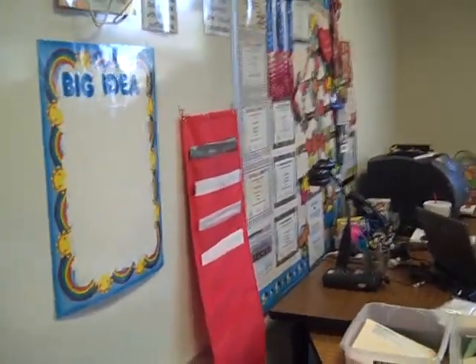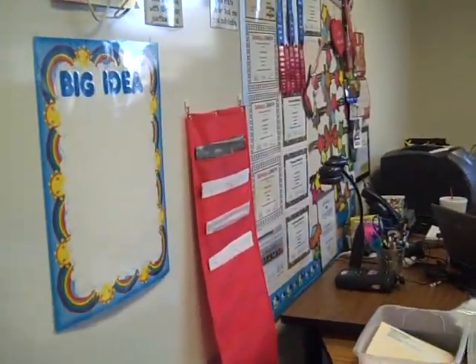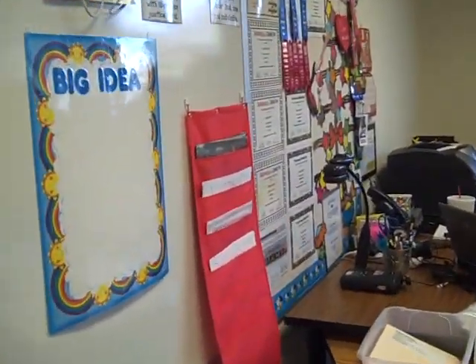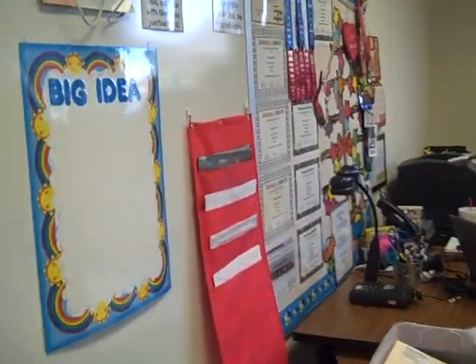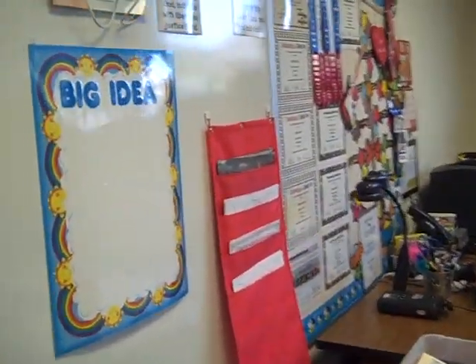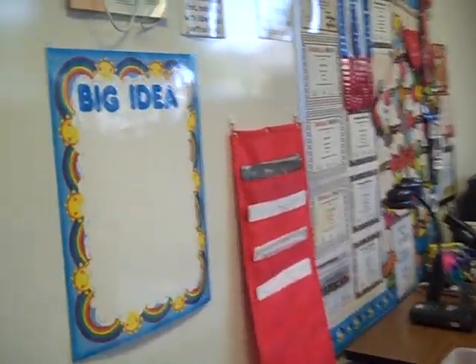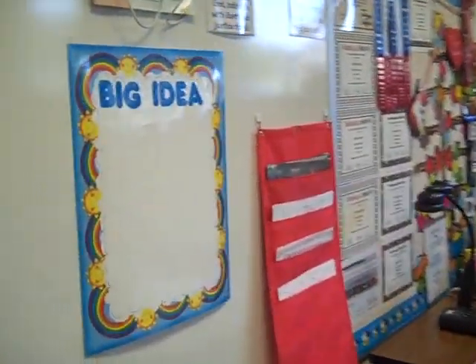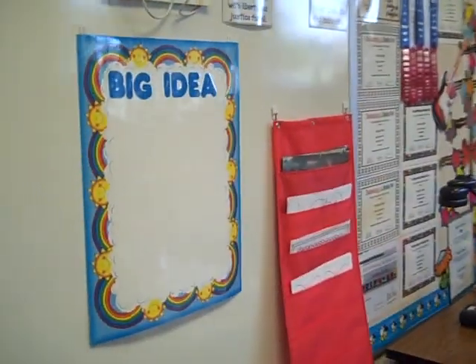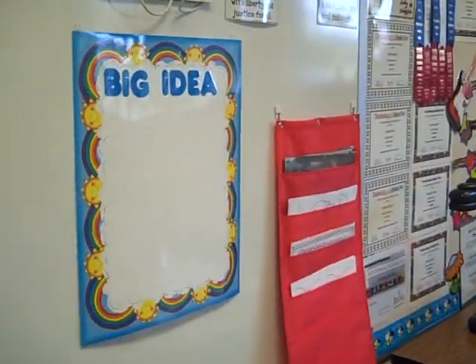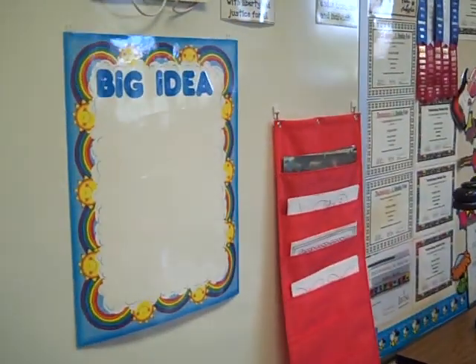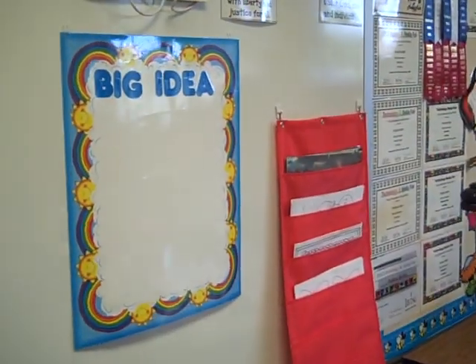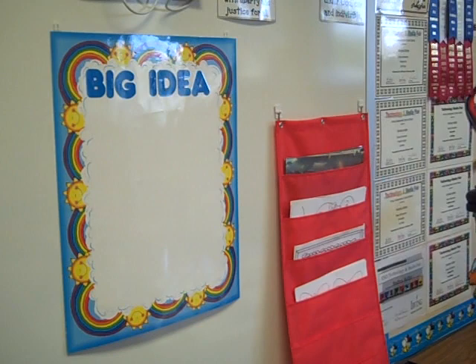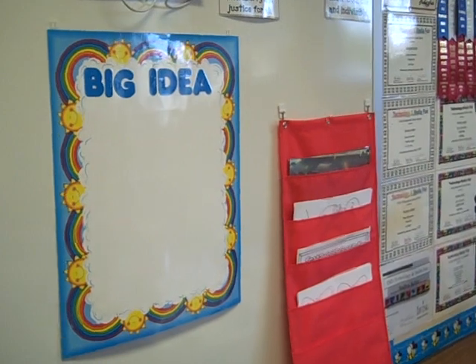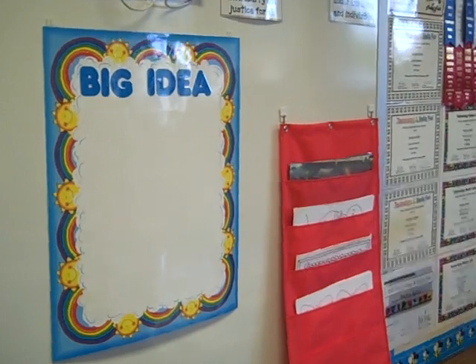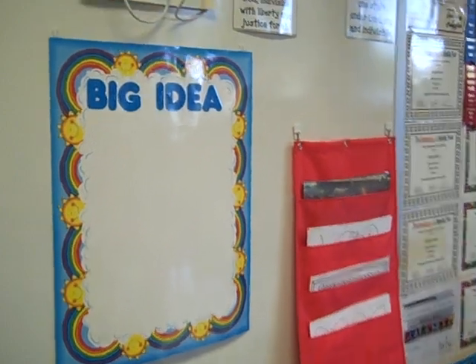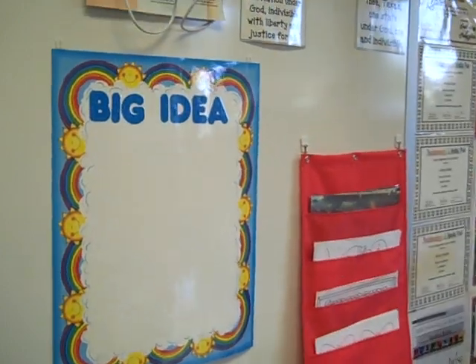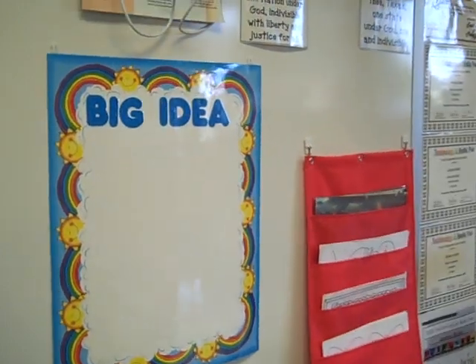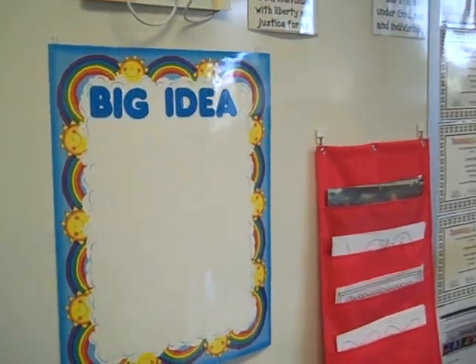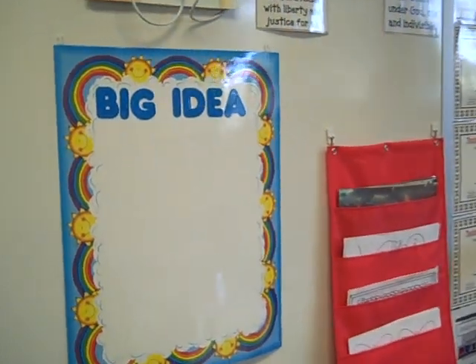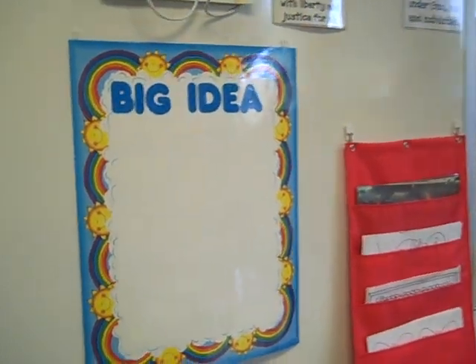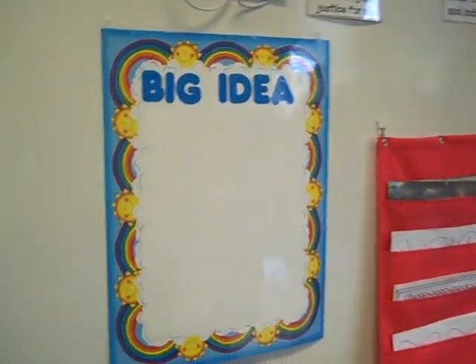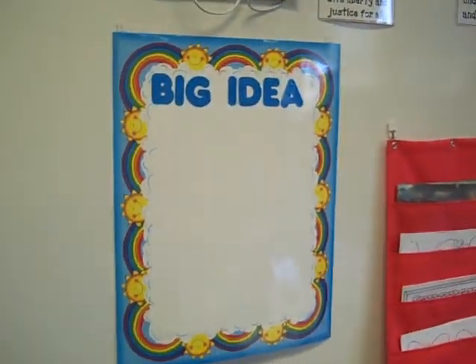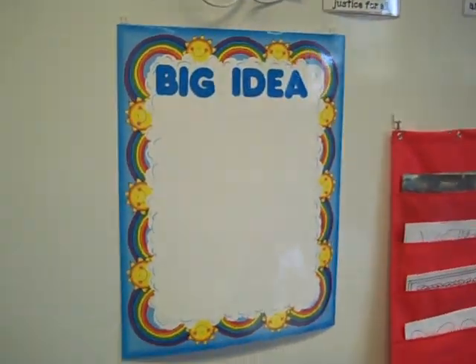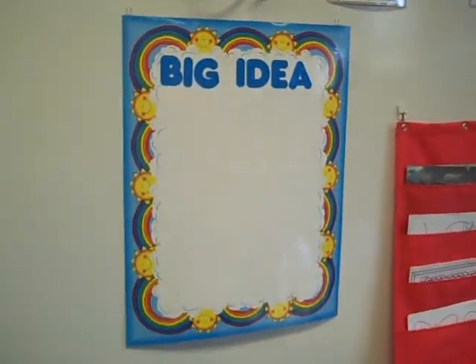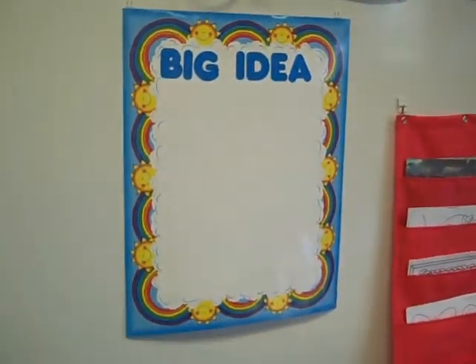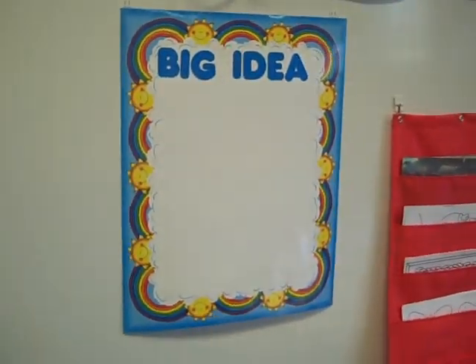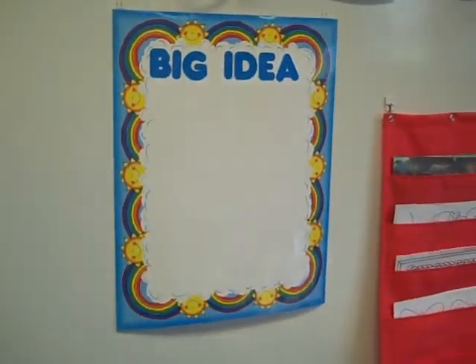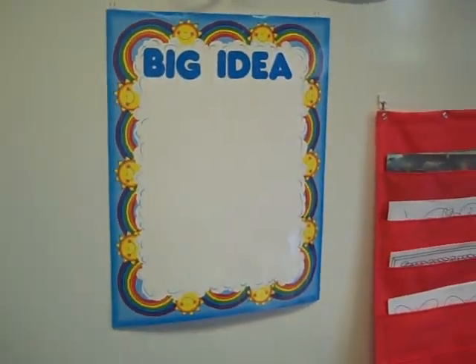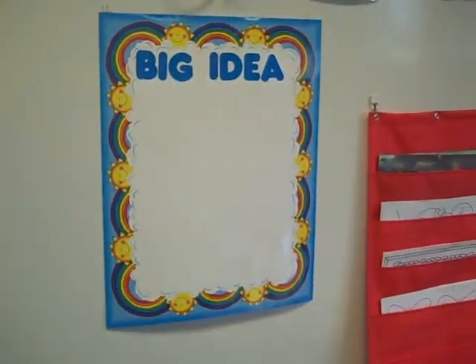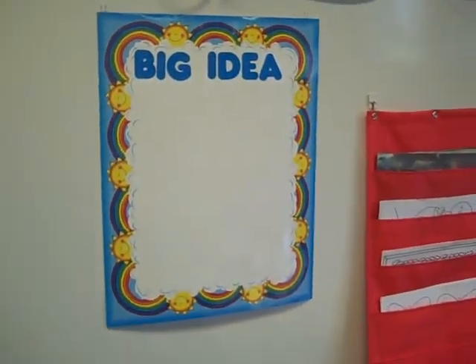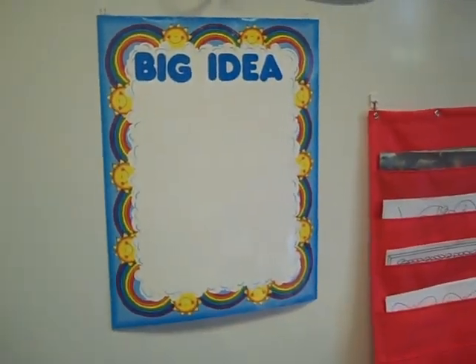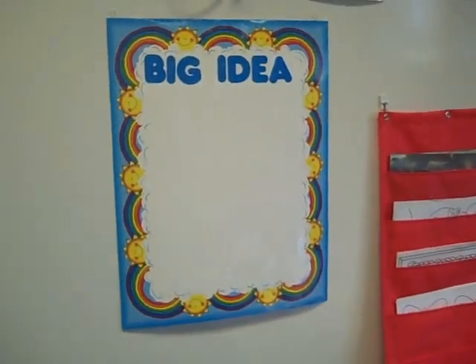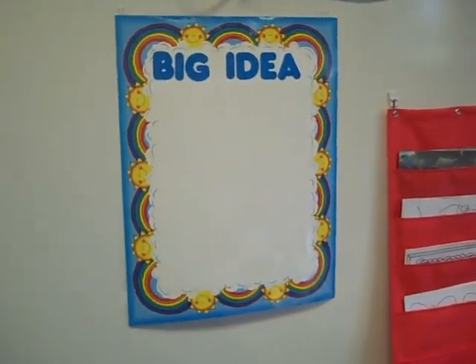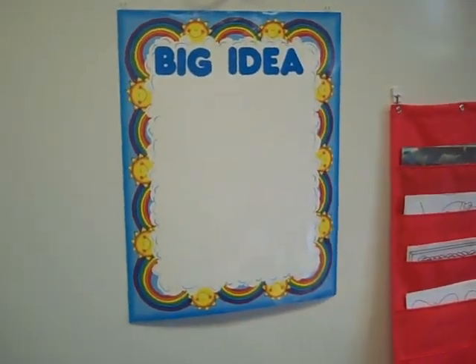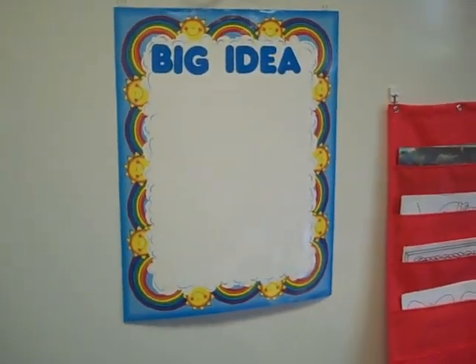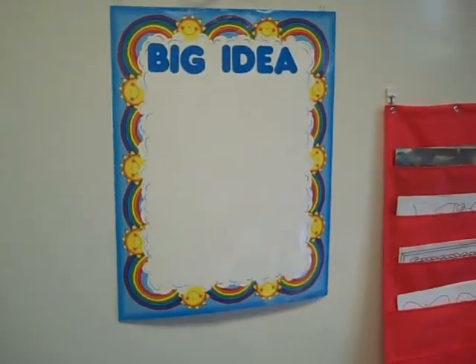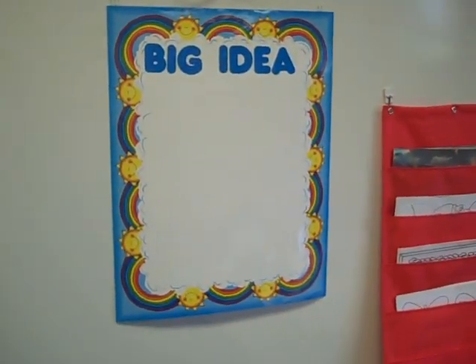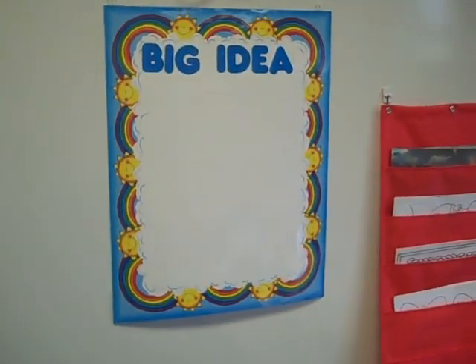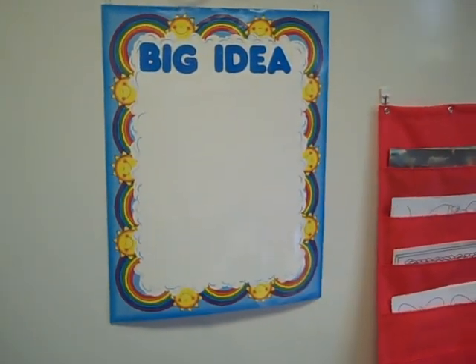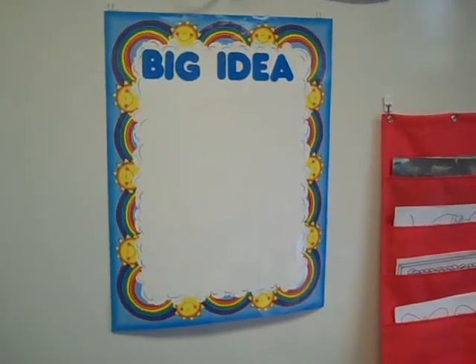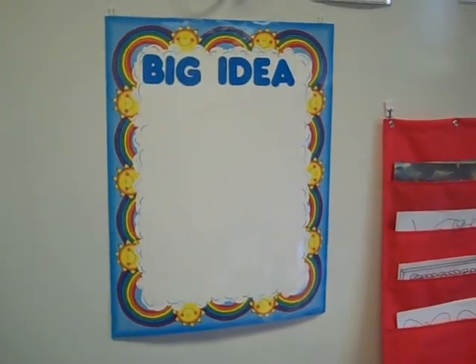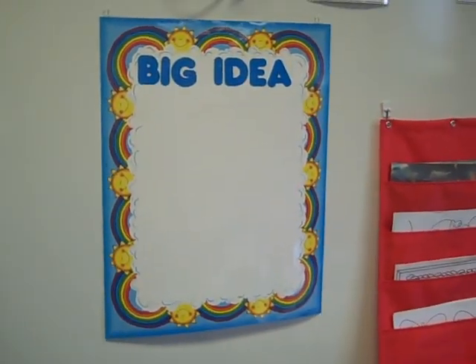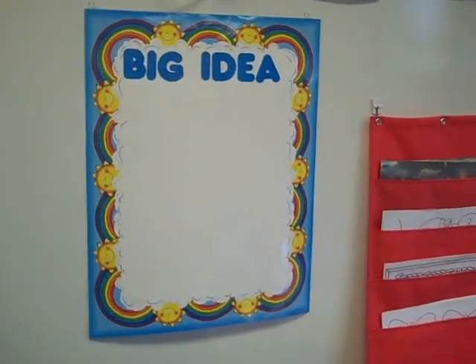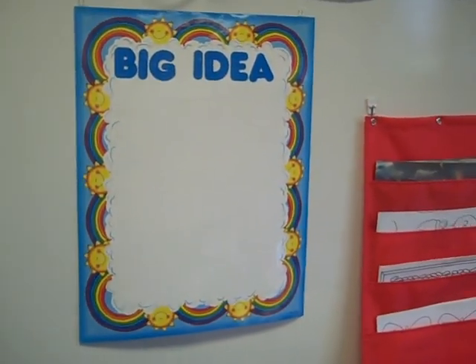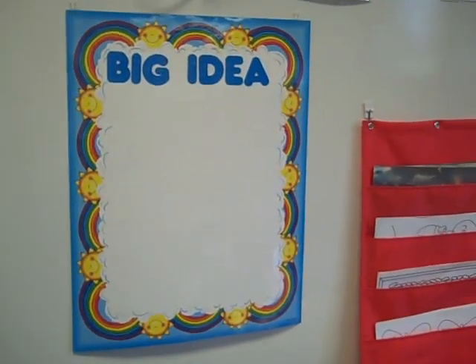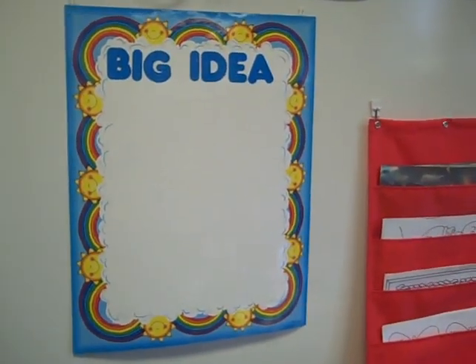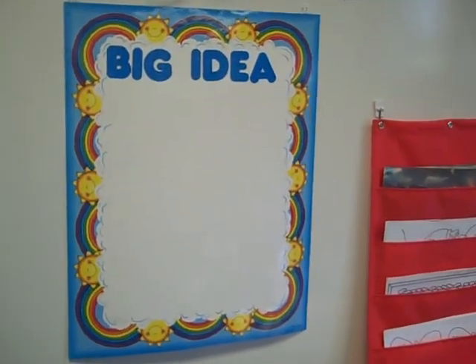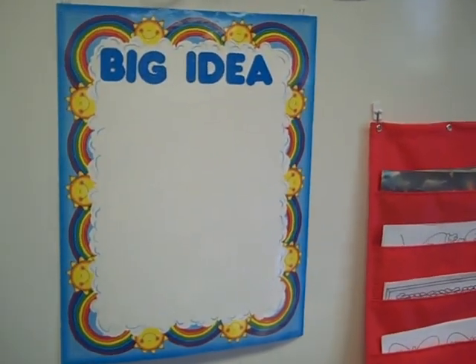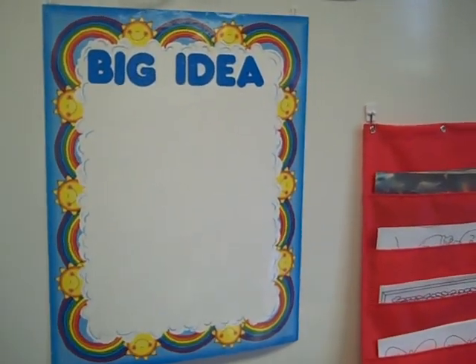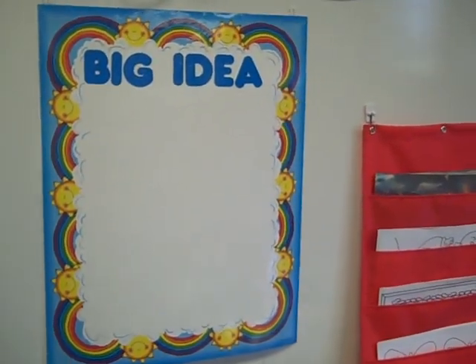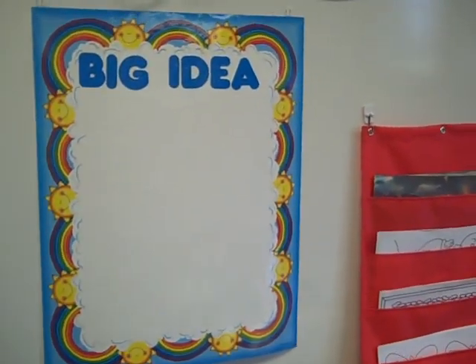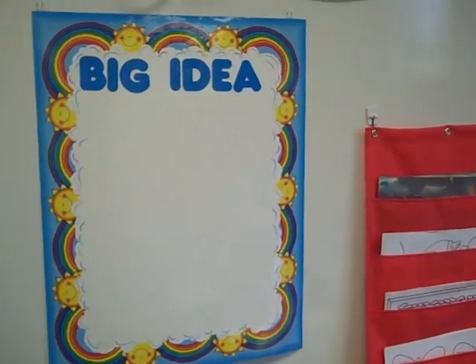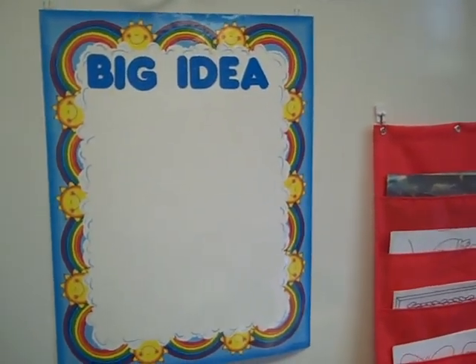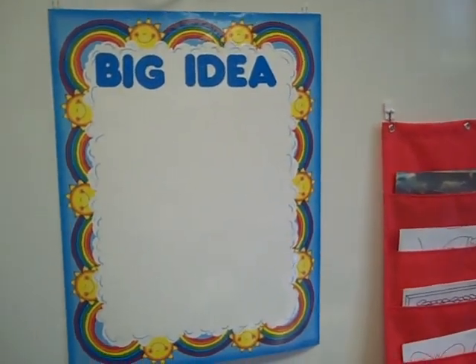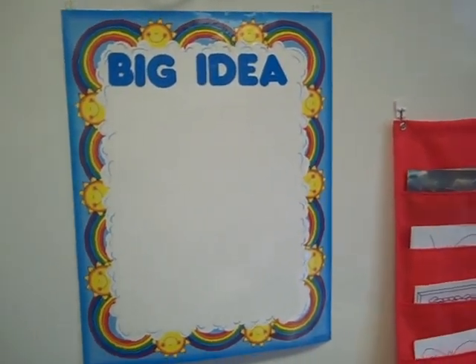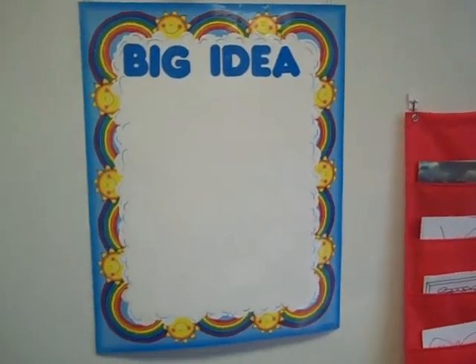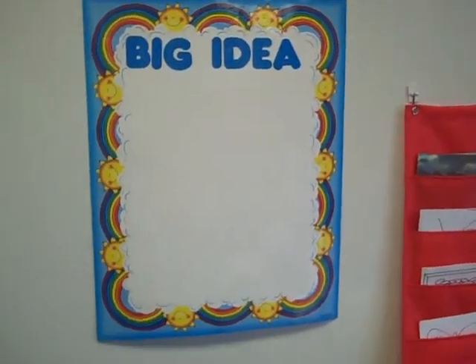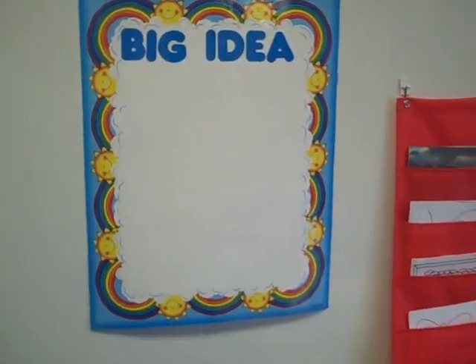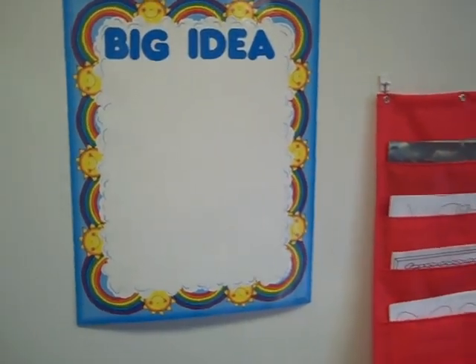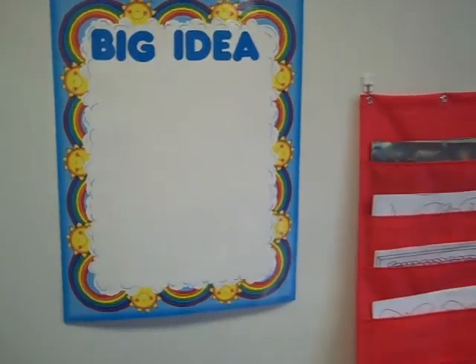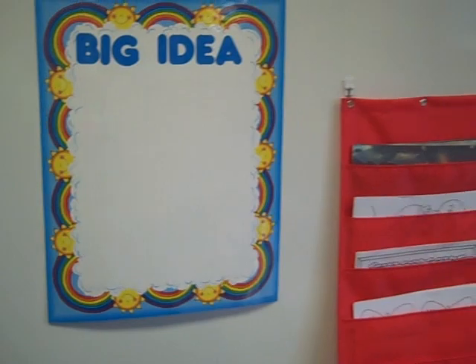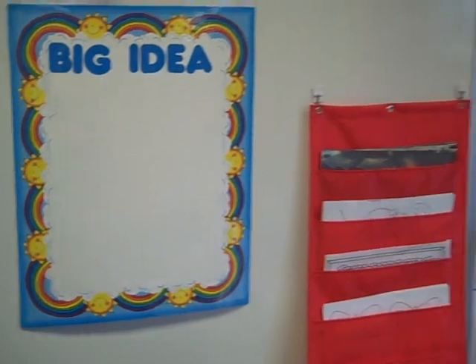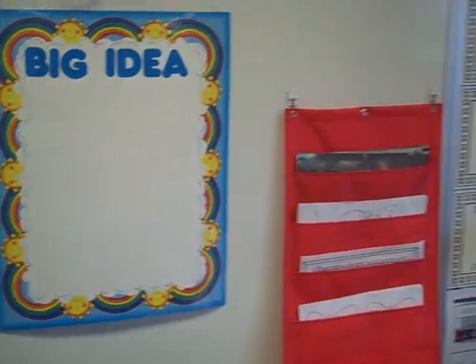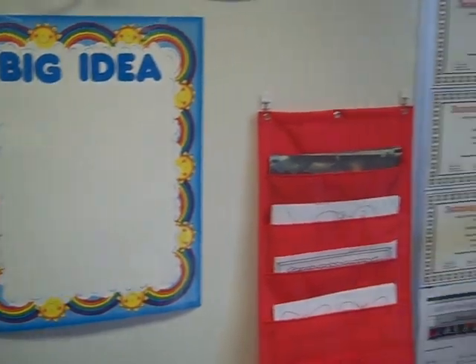This is where we'll have our big idea posted for our science and our different things we're learning. I love Unique — I'm so excited about having a curriculum.